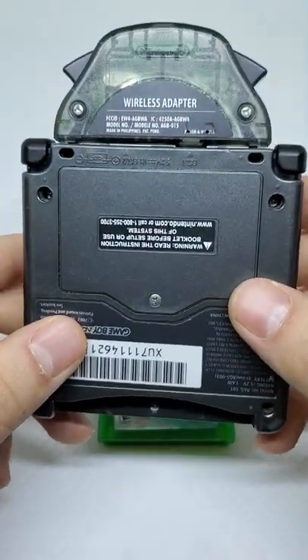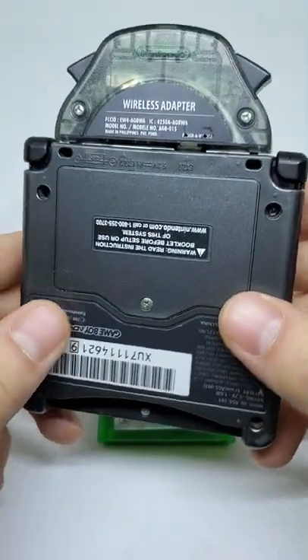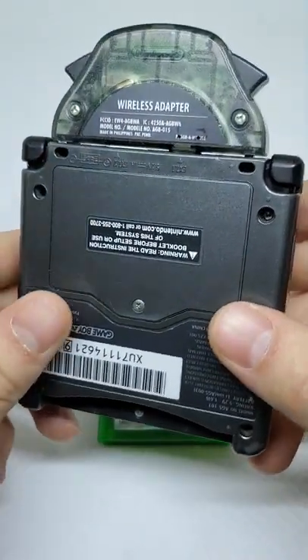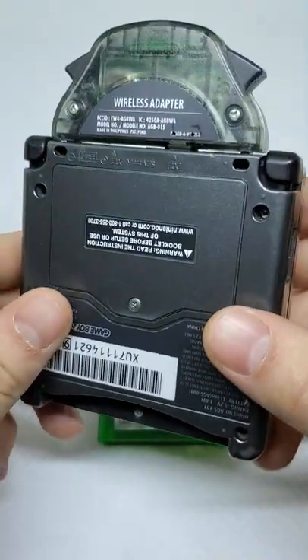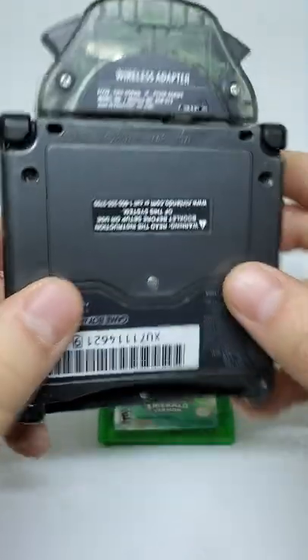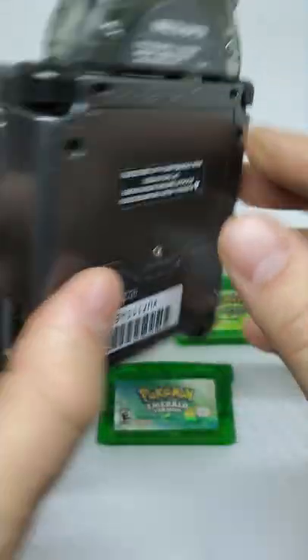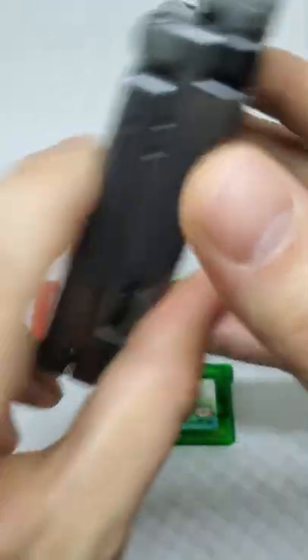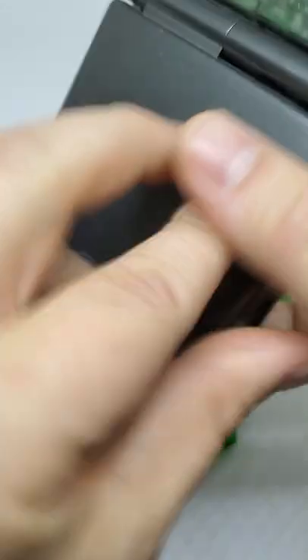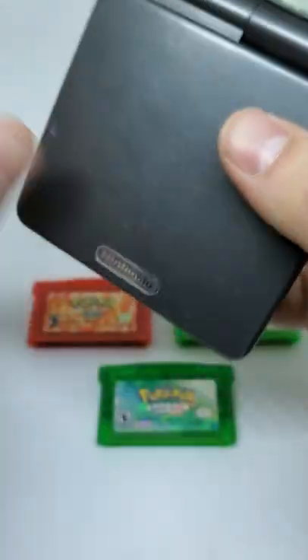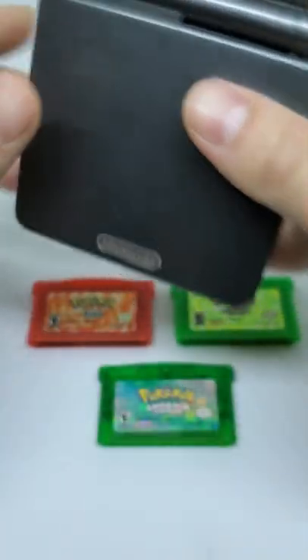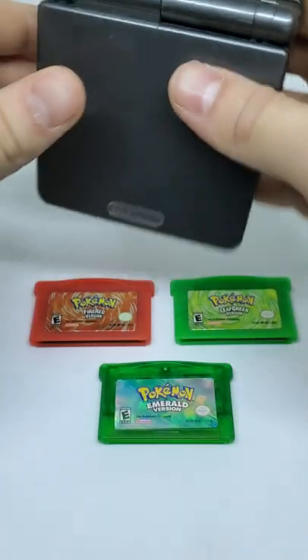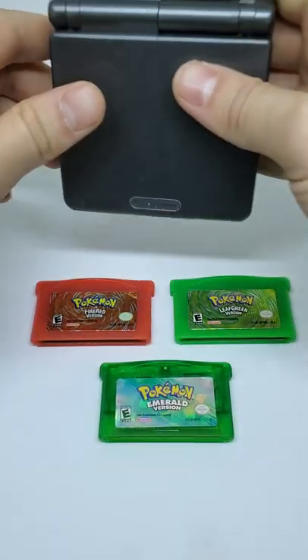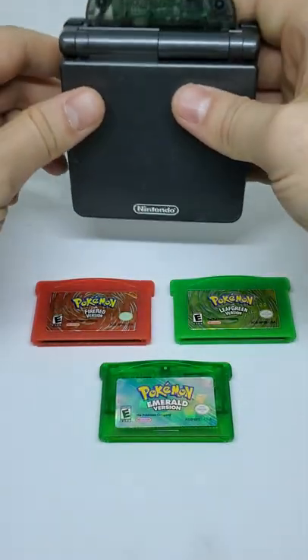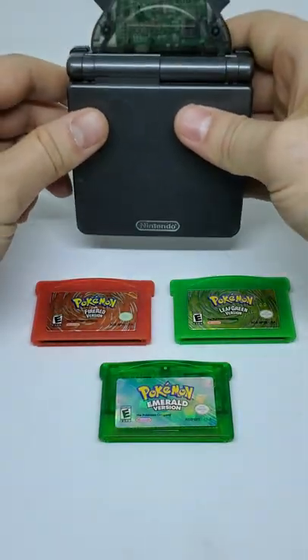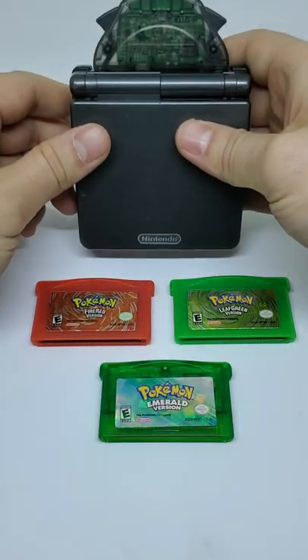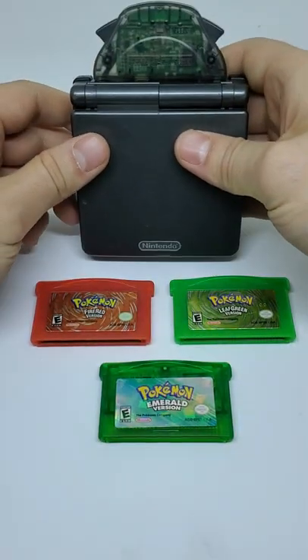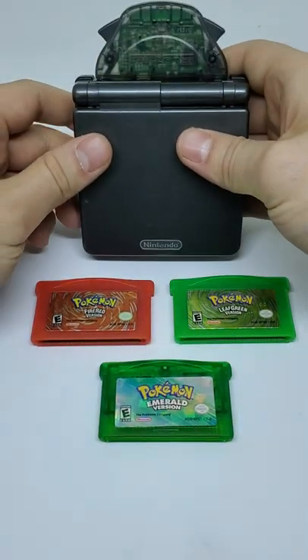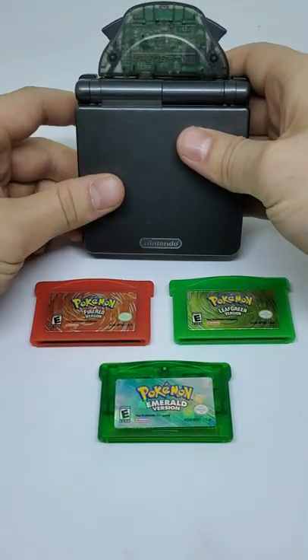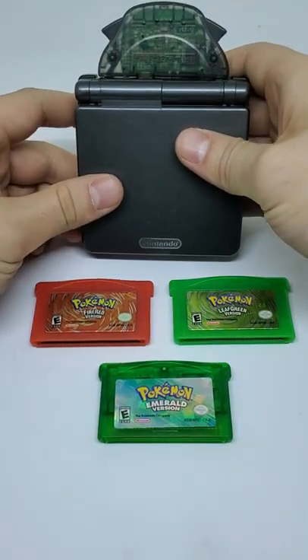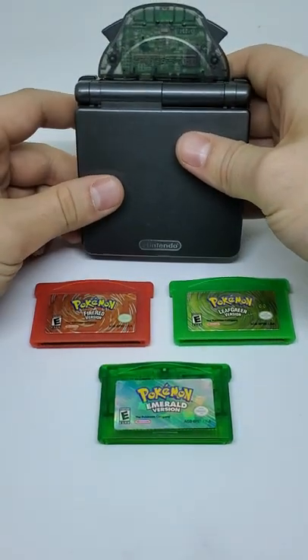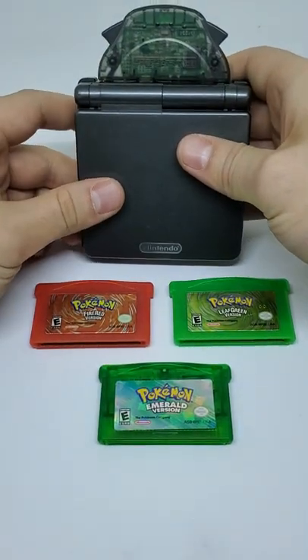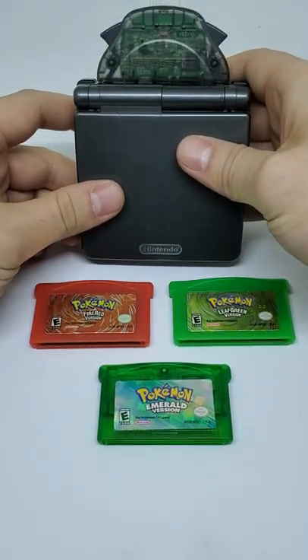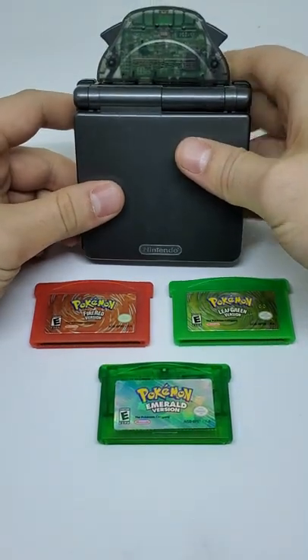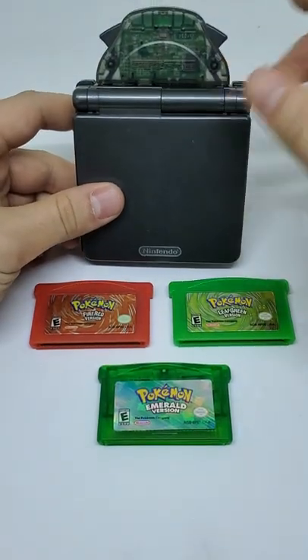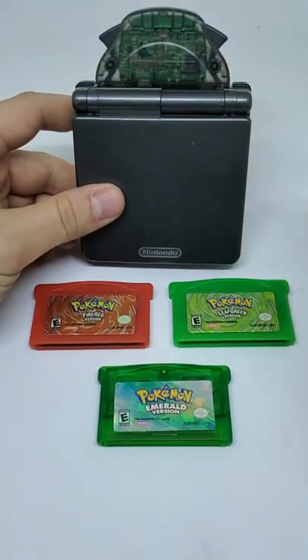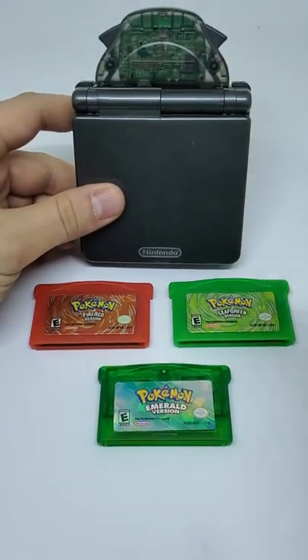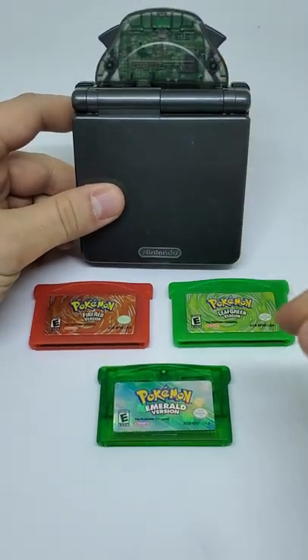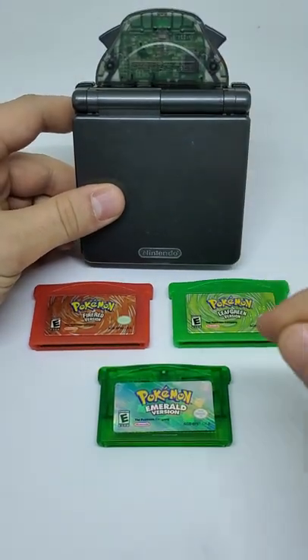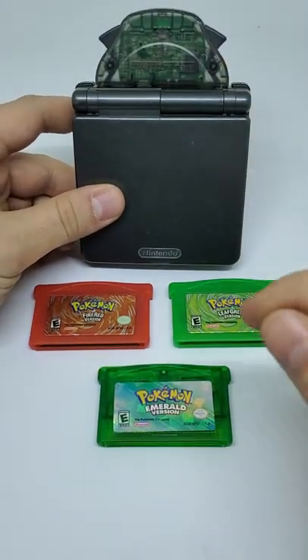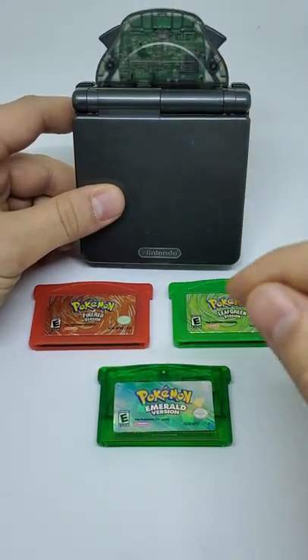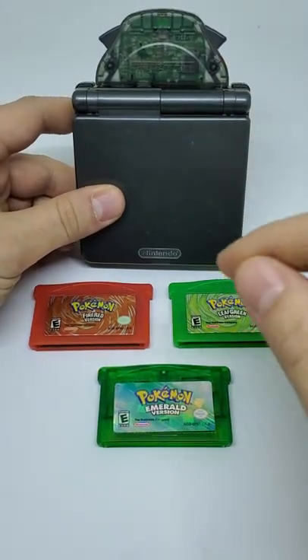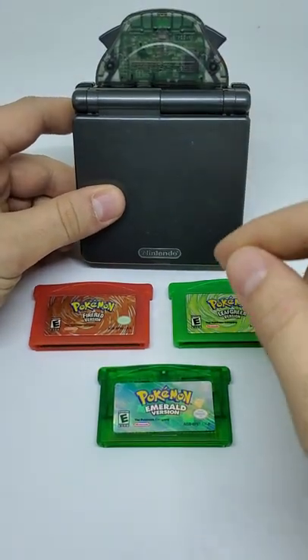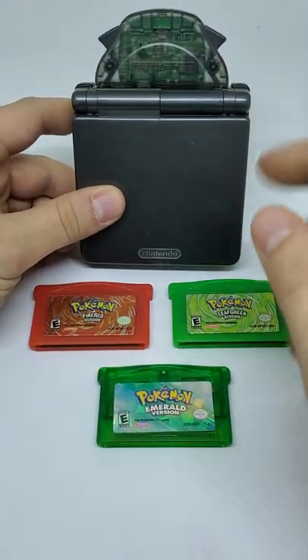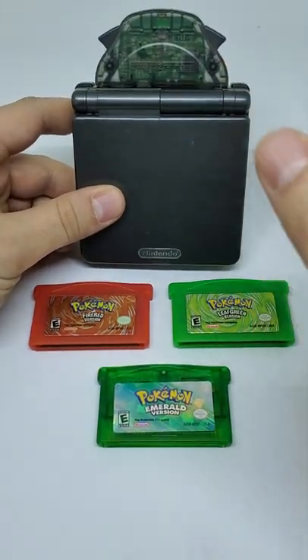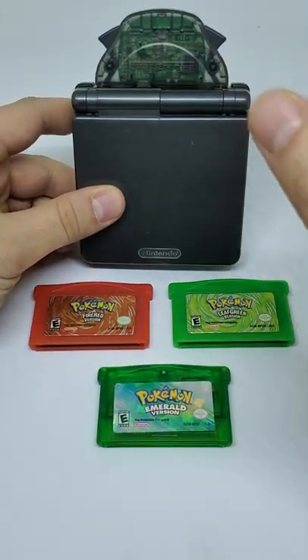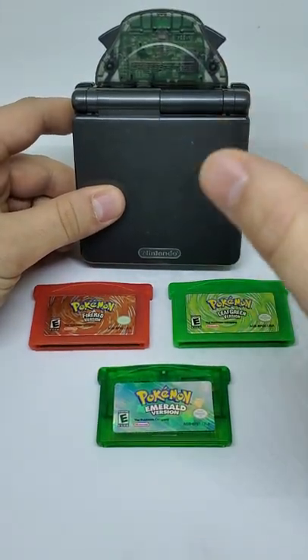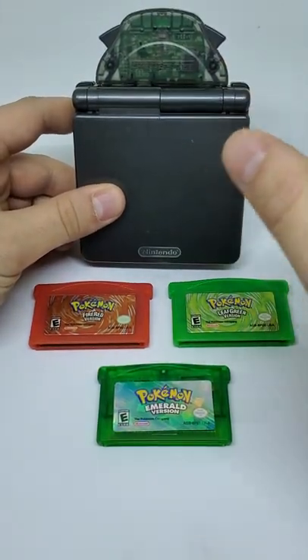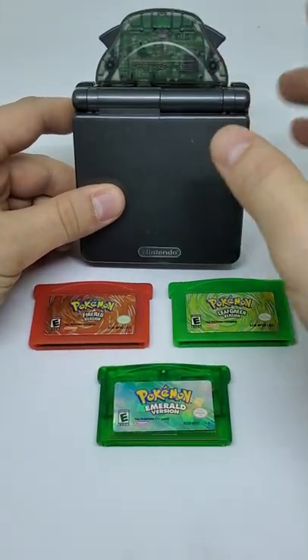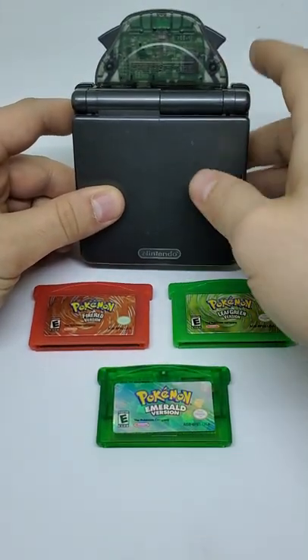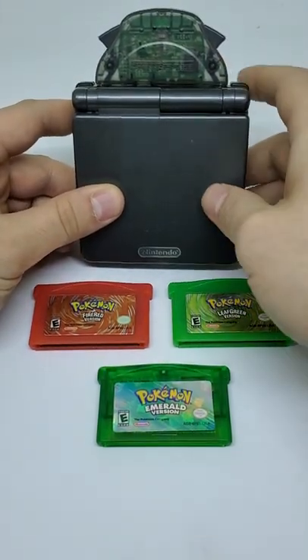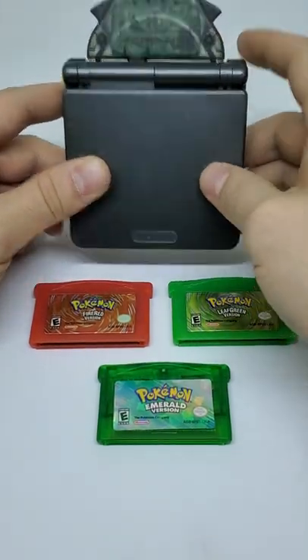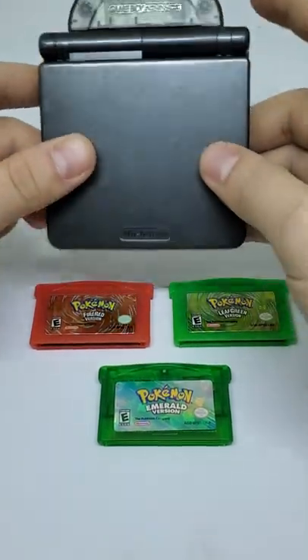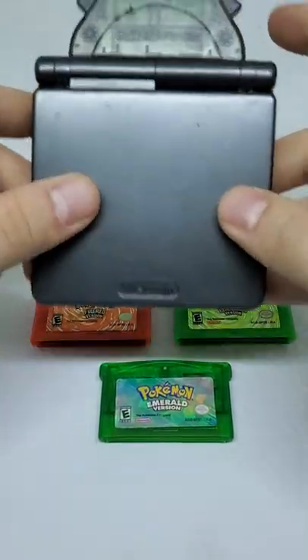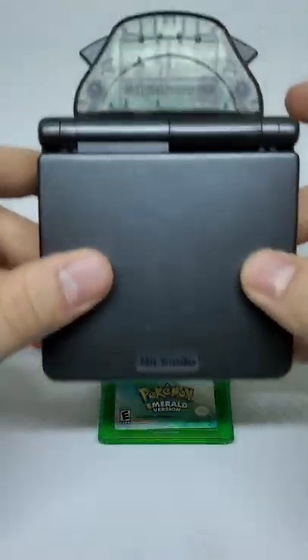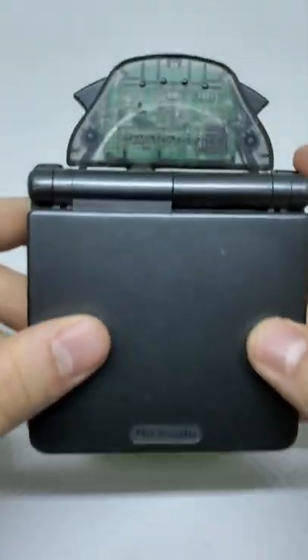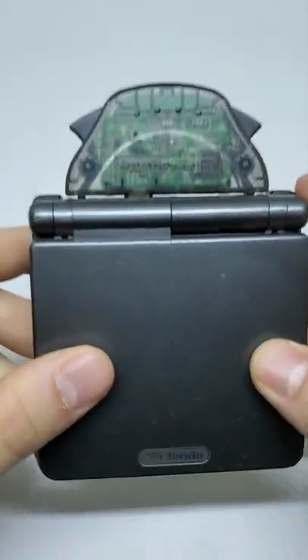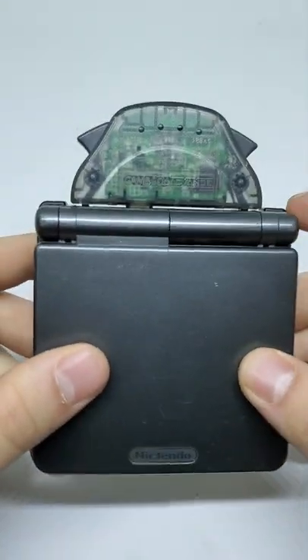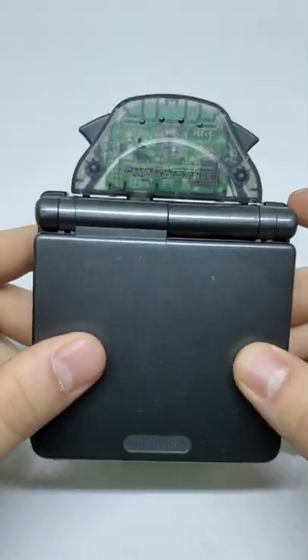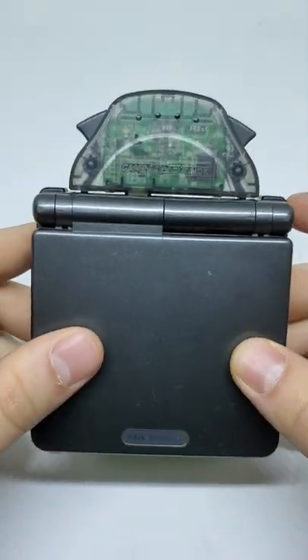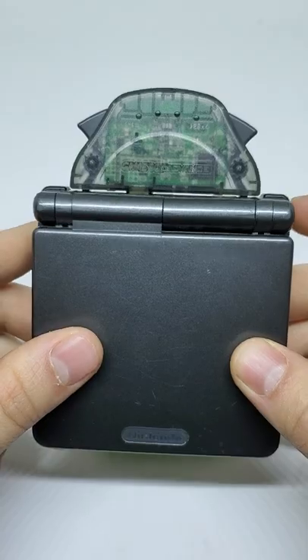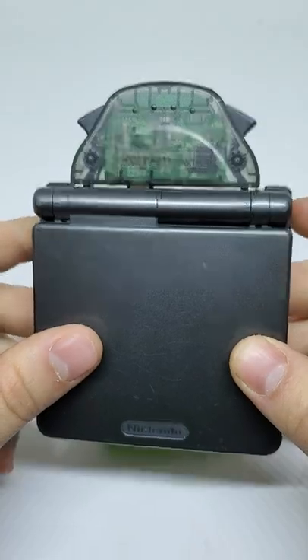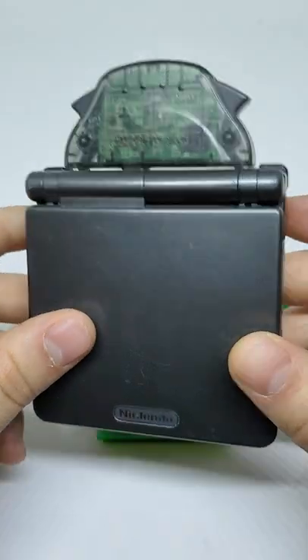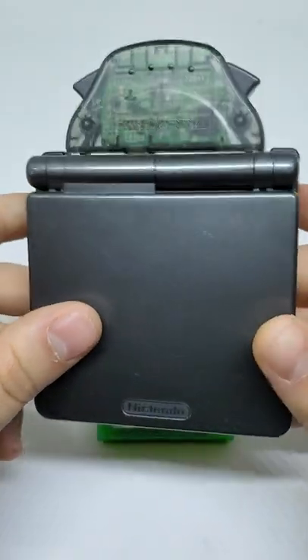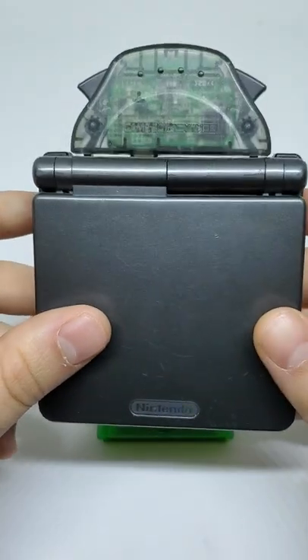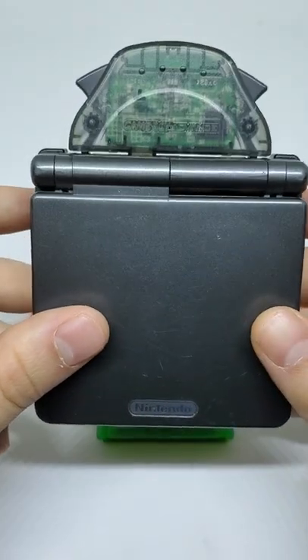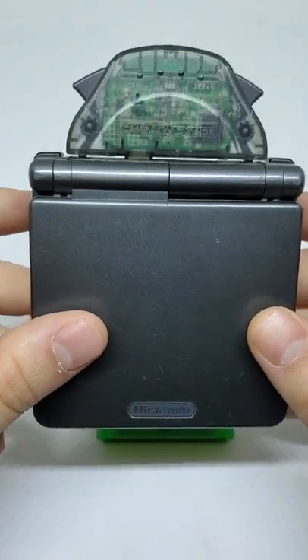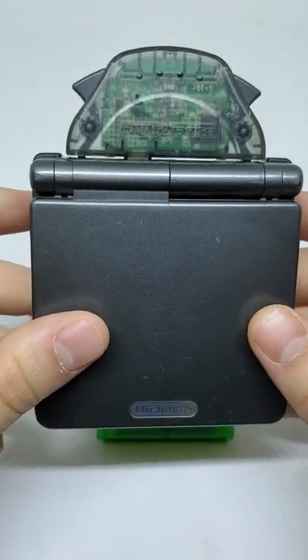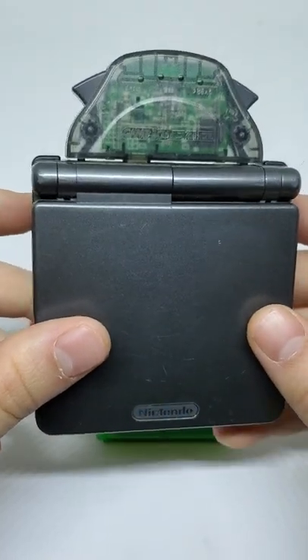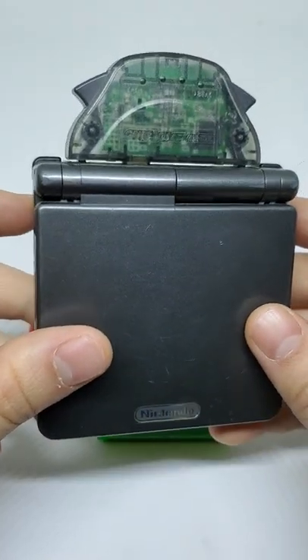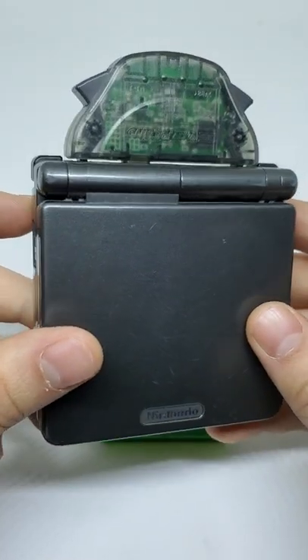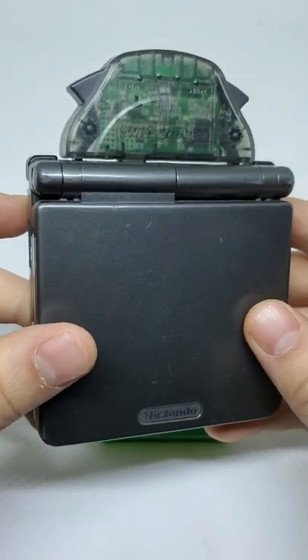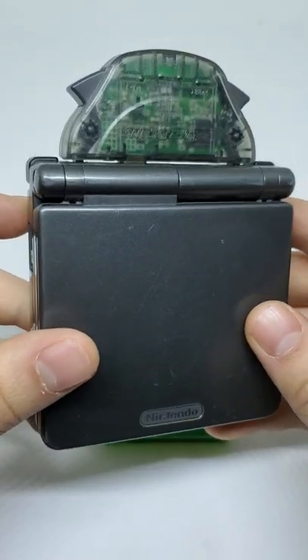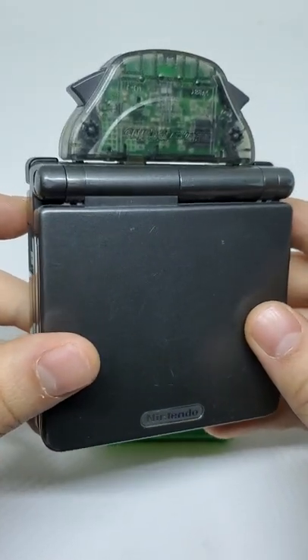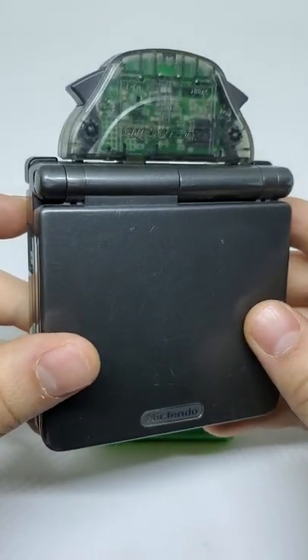It came bundled with Pokemon FireRed and LeafGreen, but it did also work for Emerald. Overall it worked for about 30 titles, but most of those were Japan exclusives.